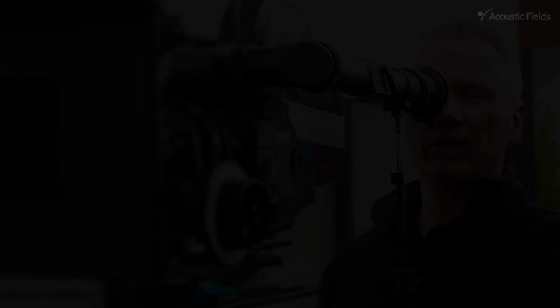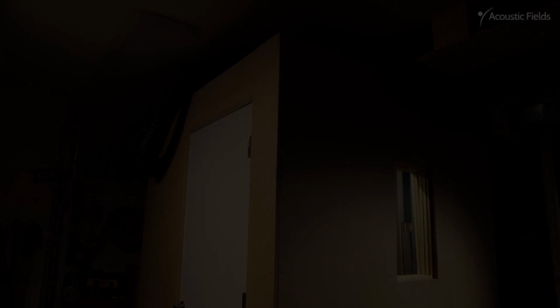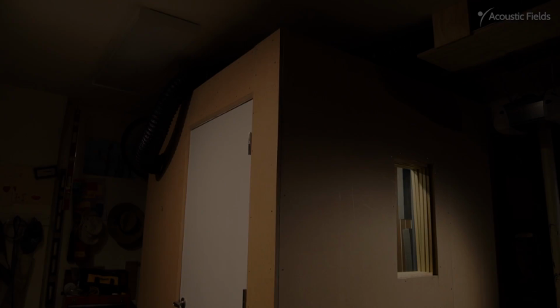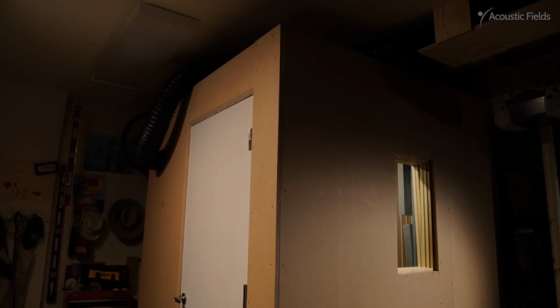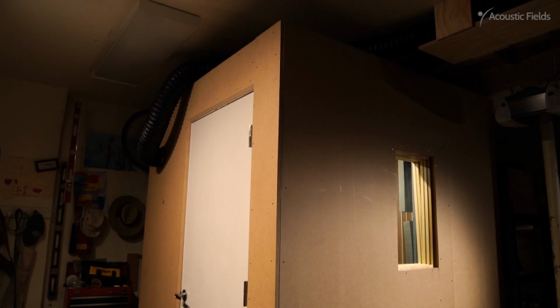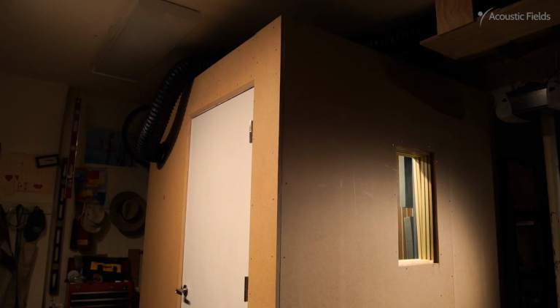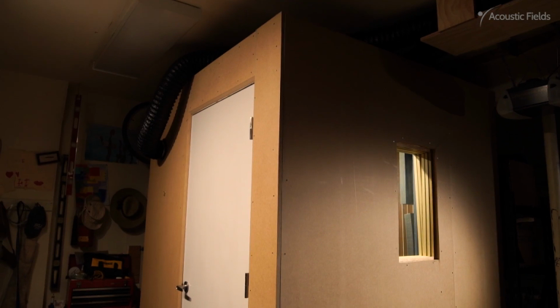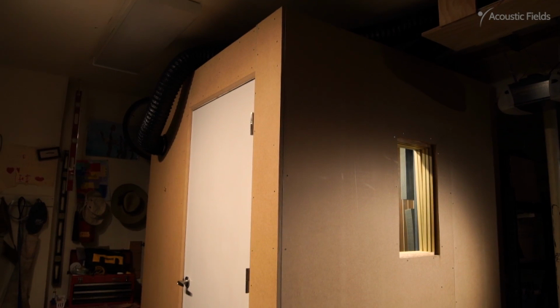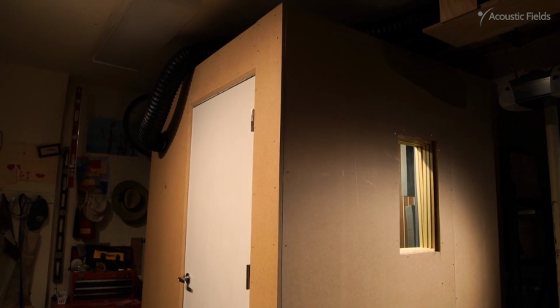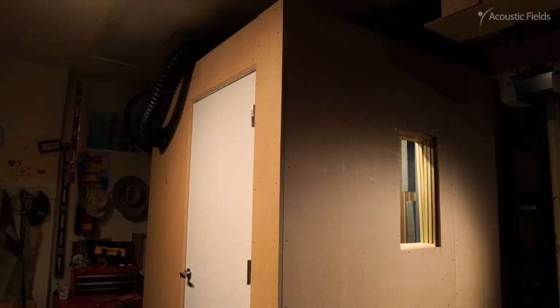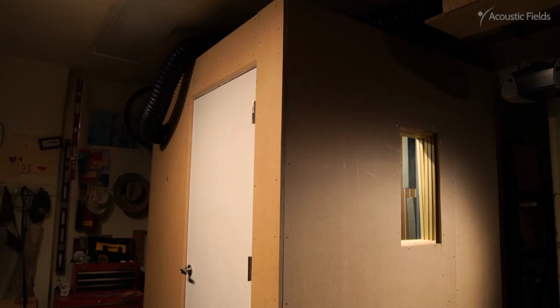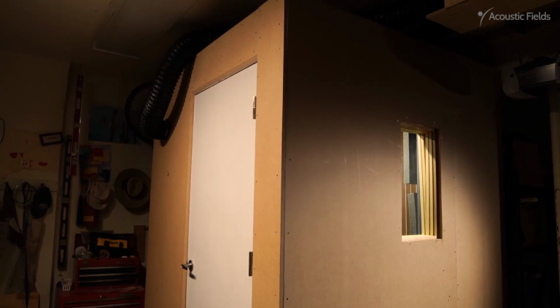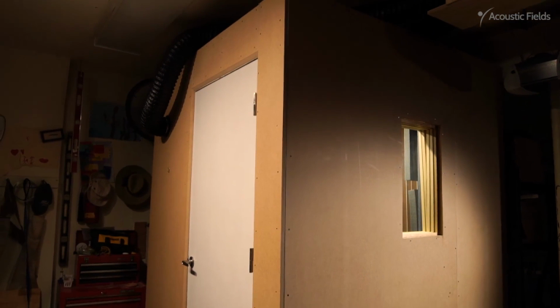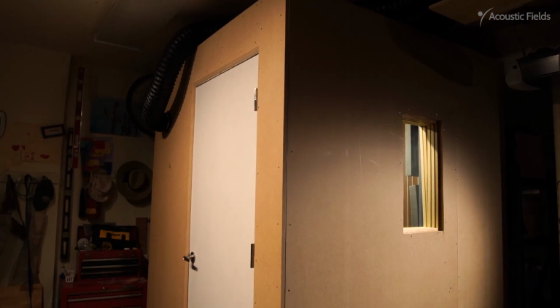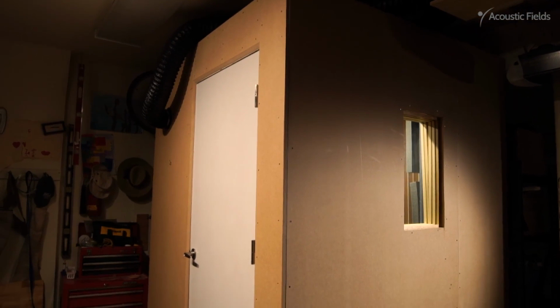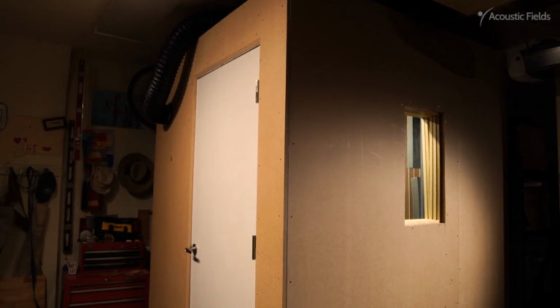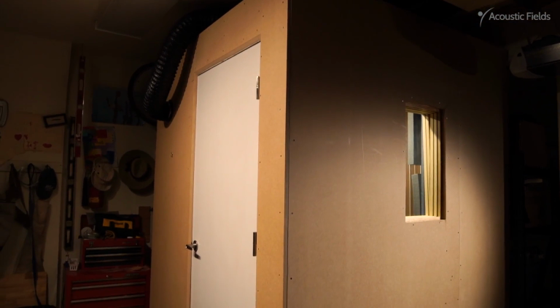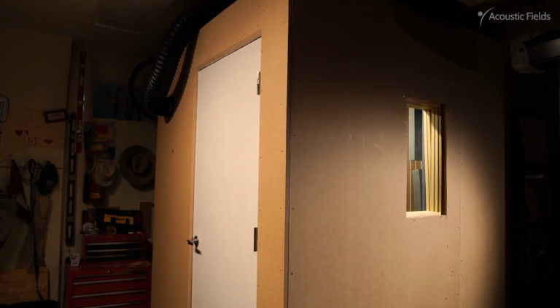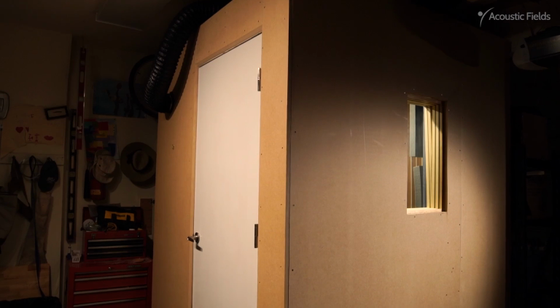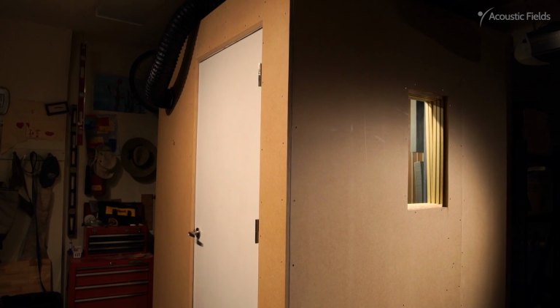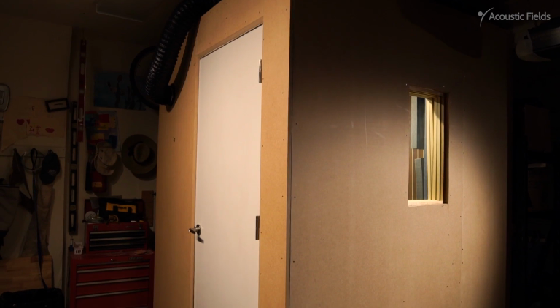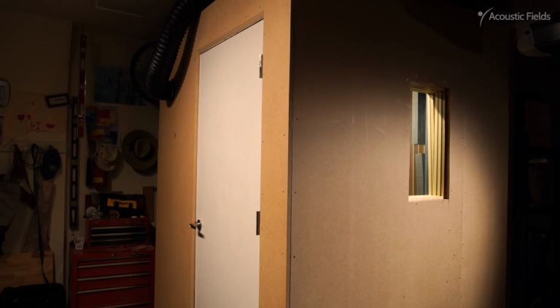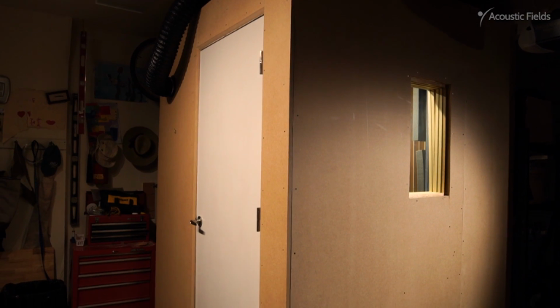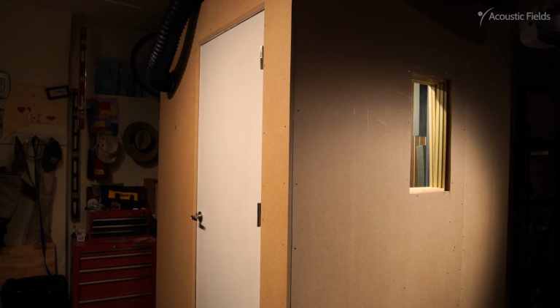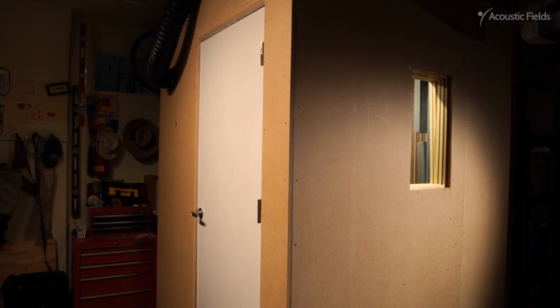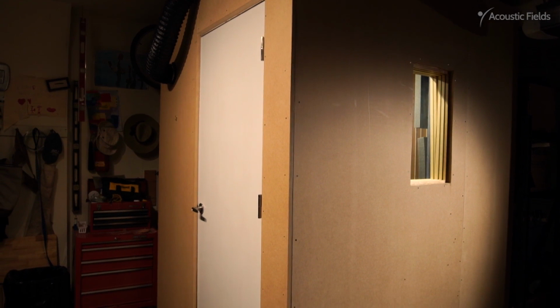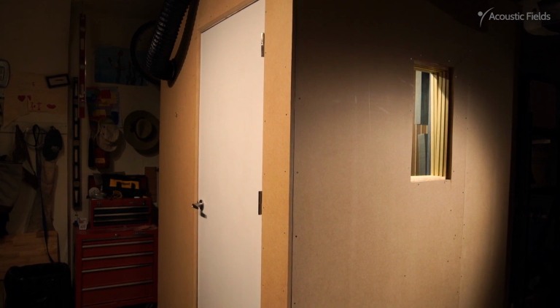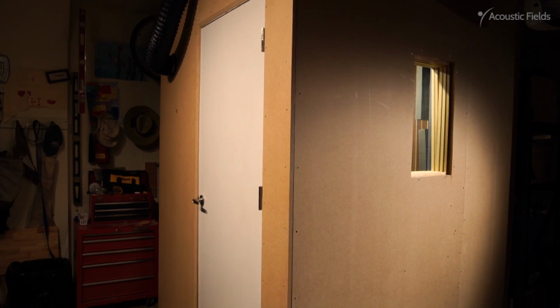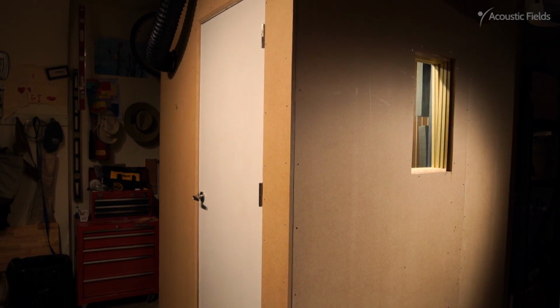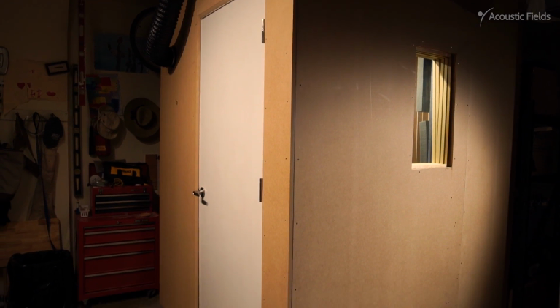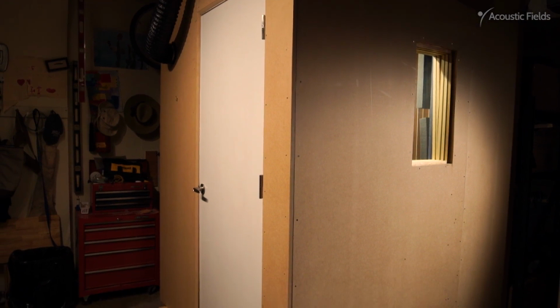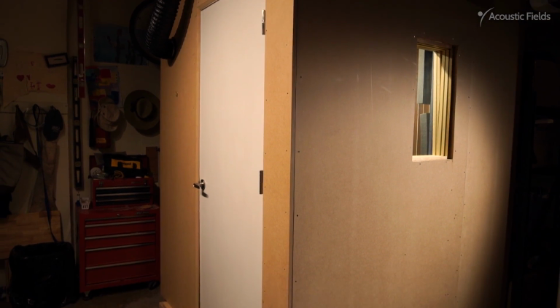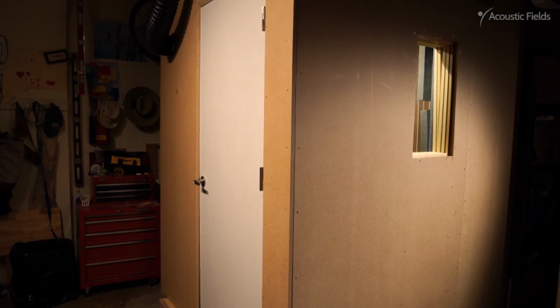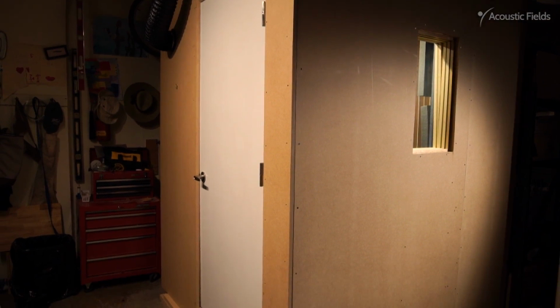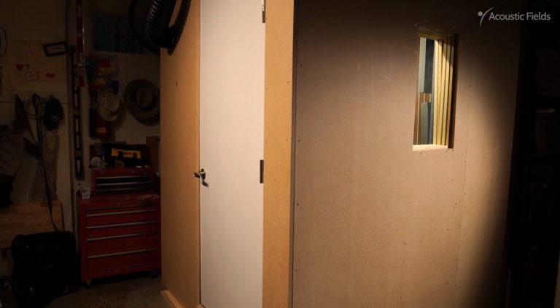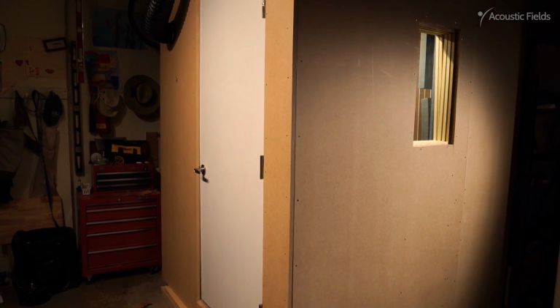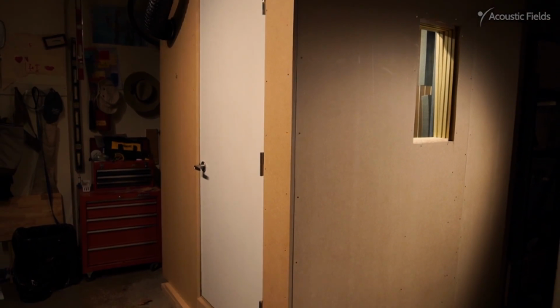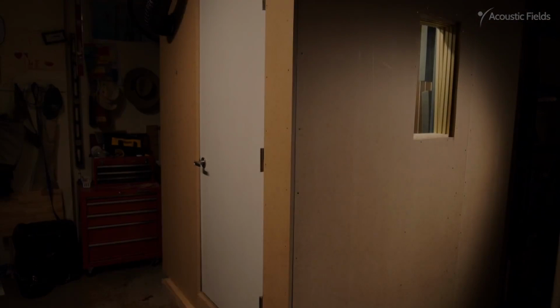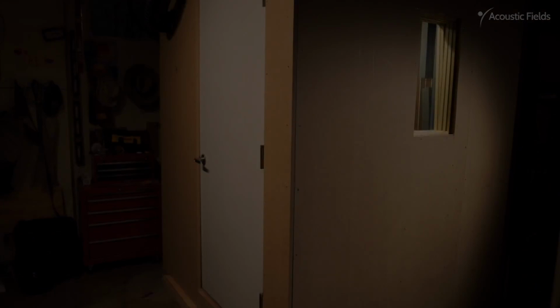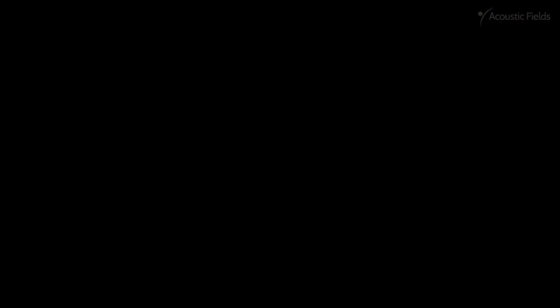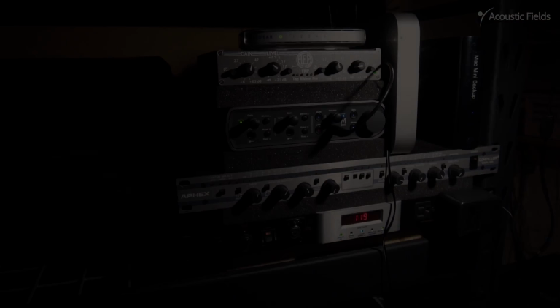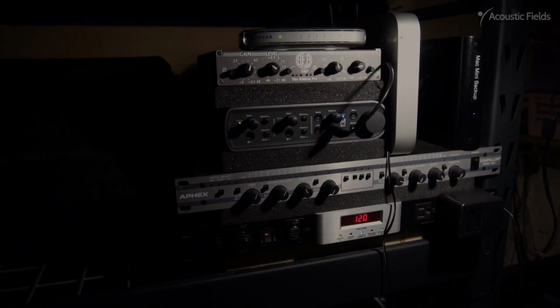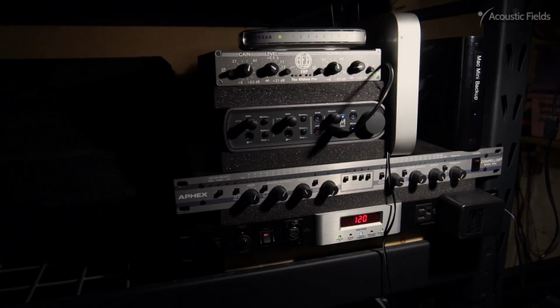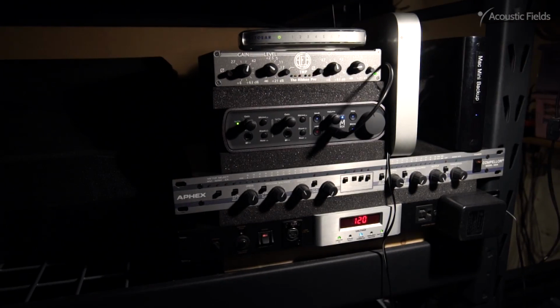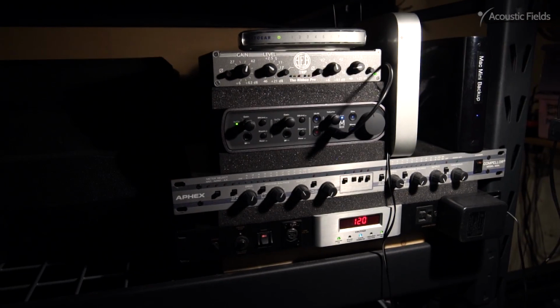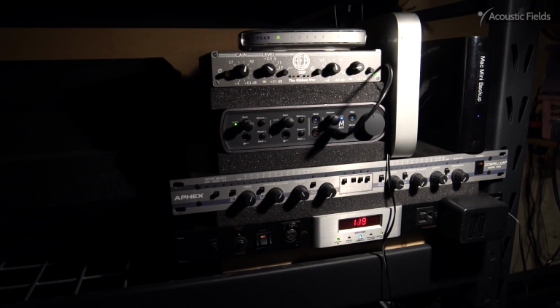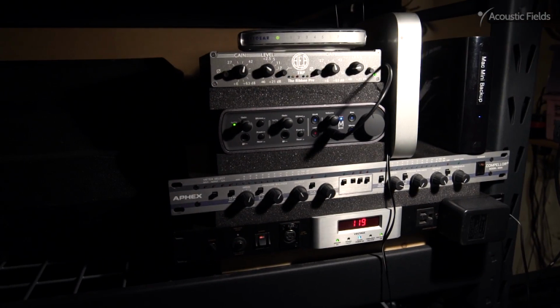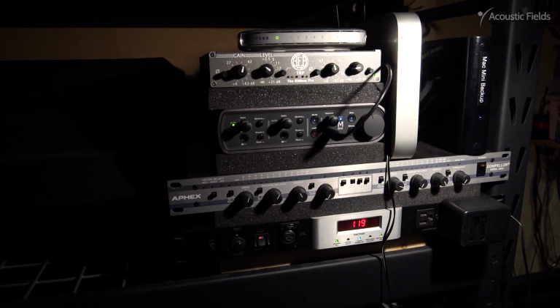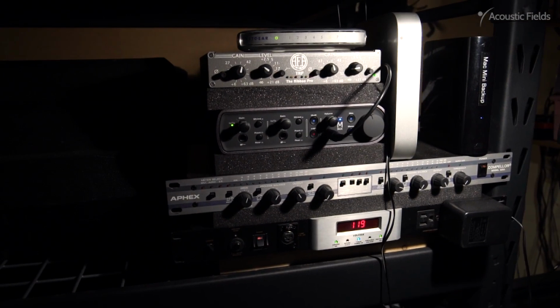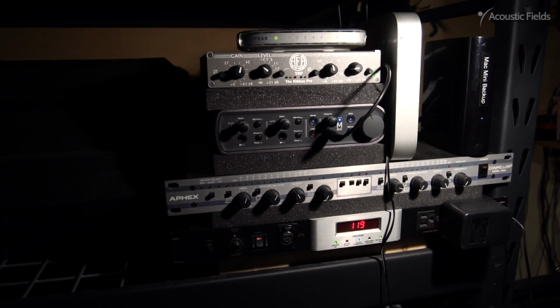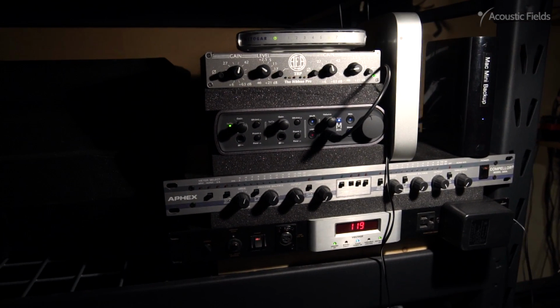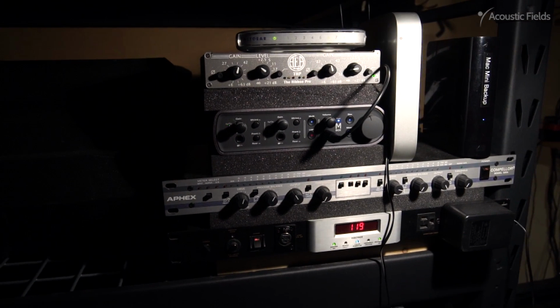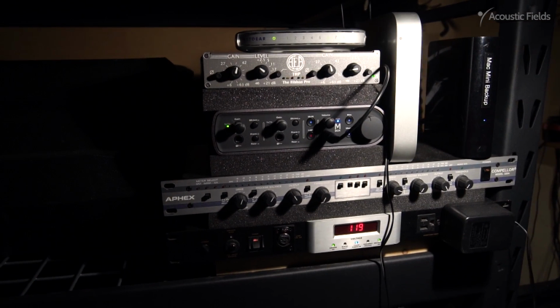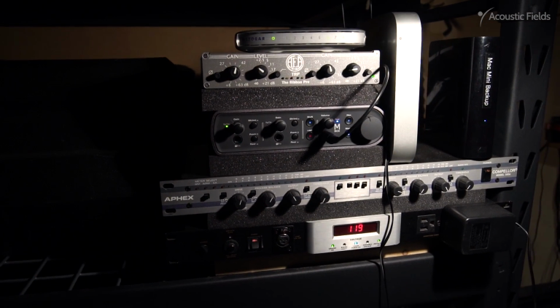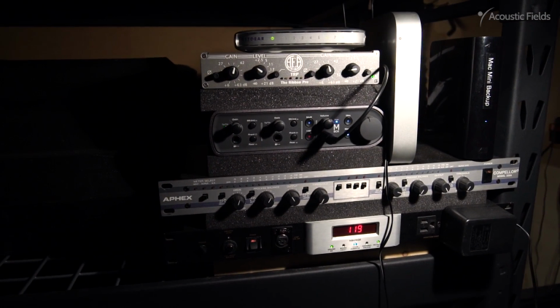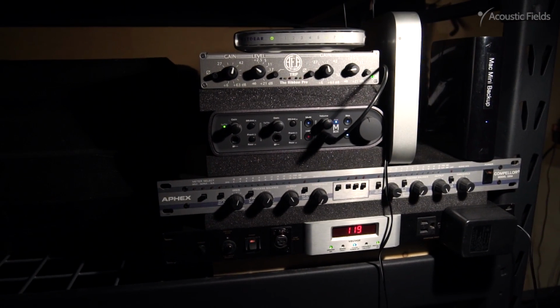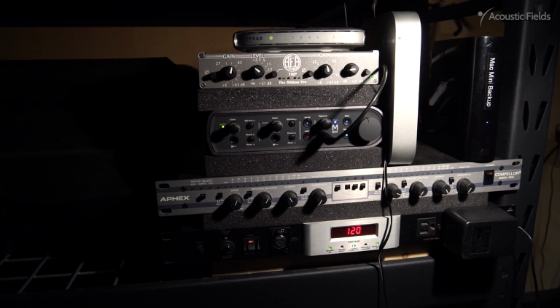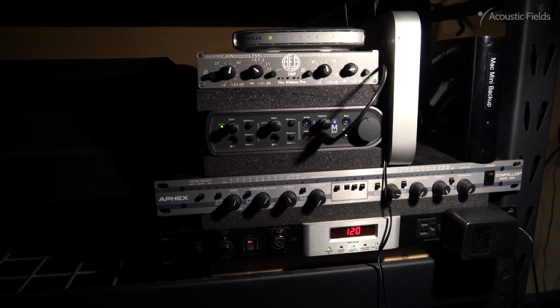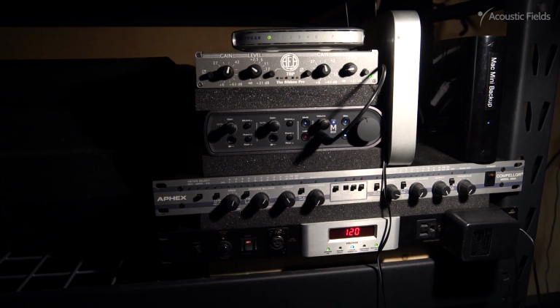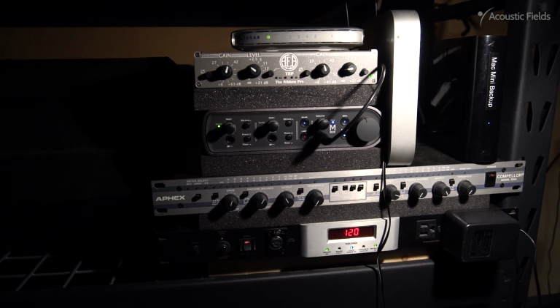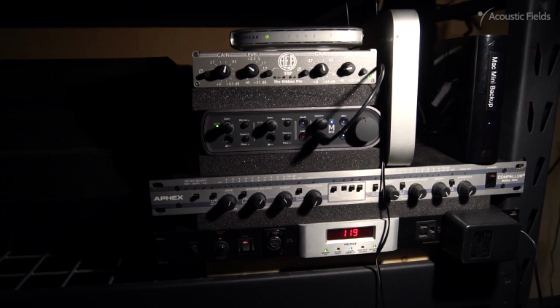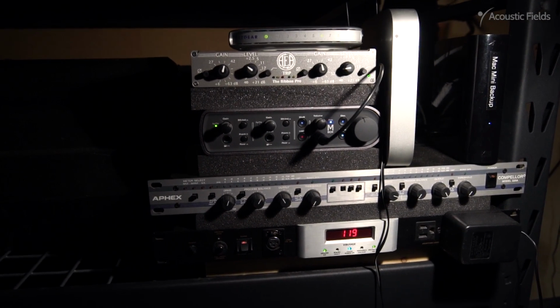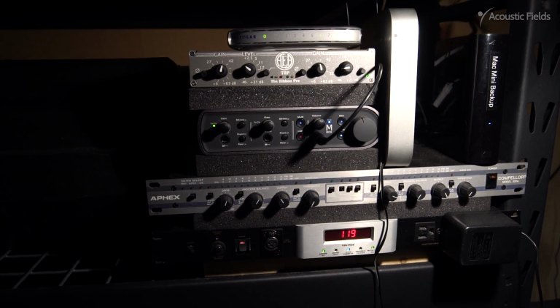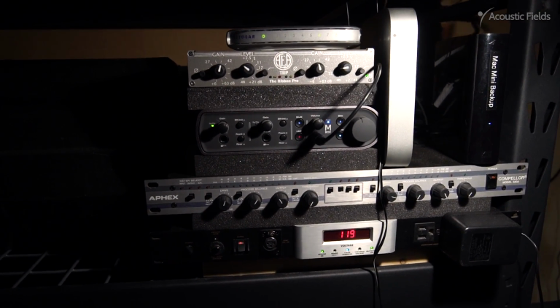I needed a voiceover studio in my home because I sold a building that had my original studio in it and needed a place to work.